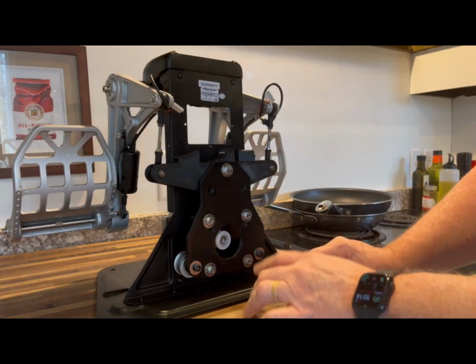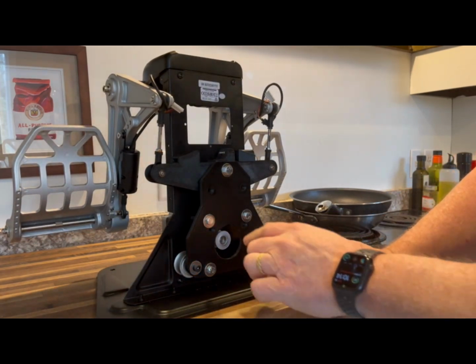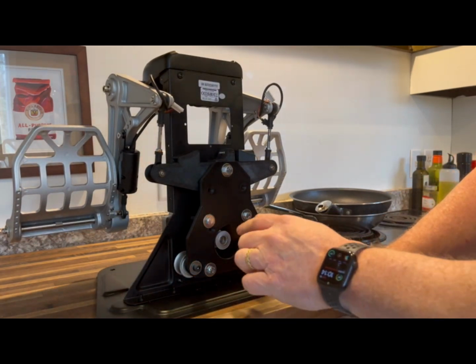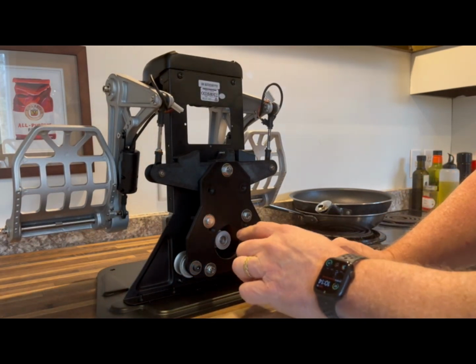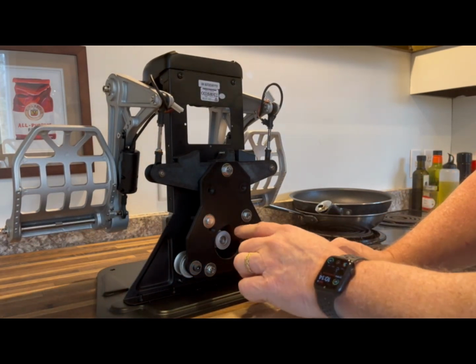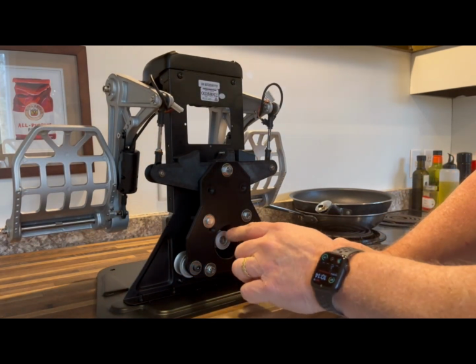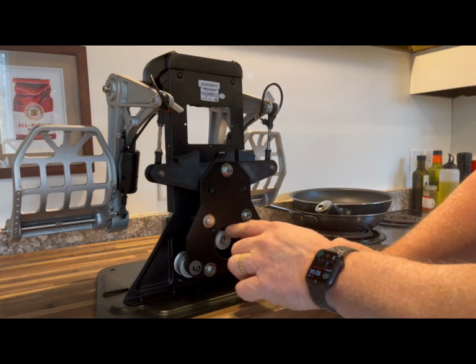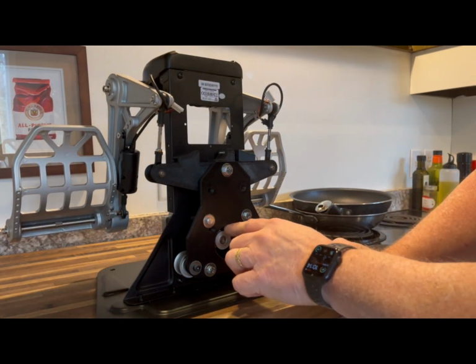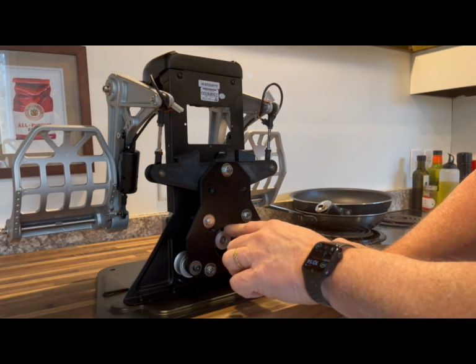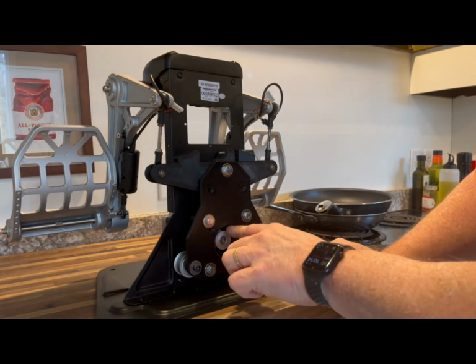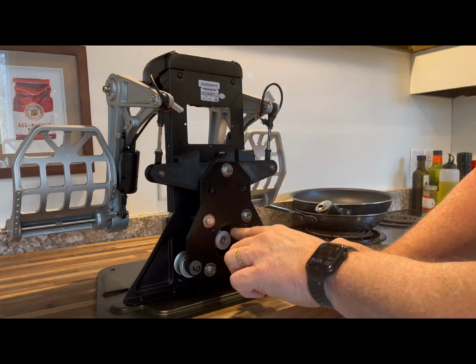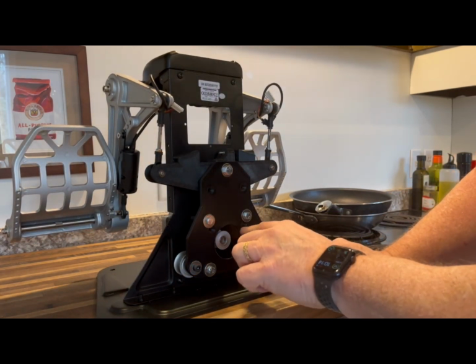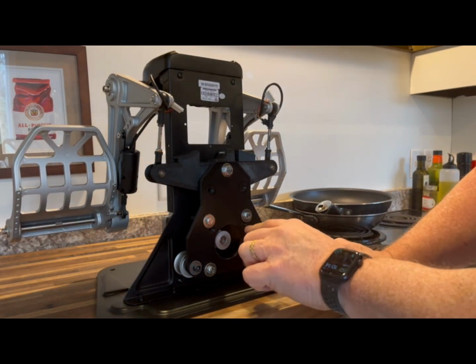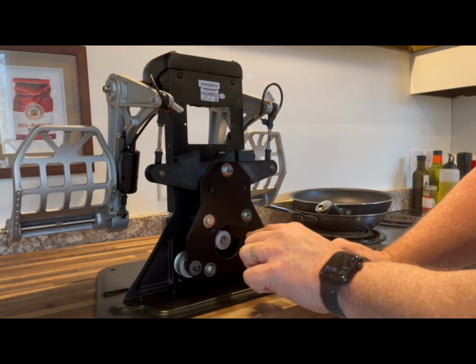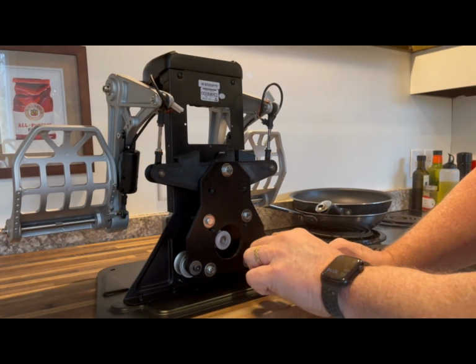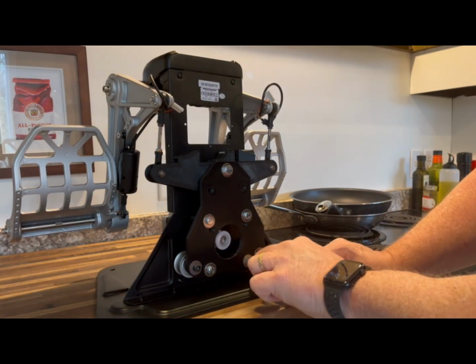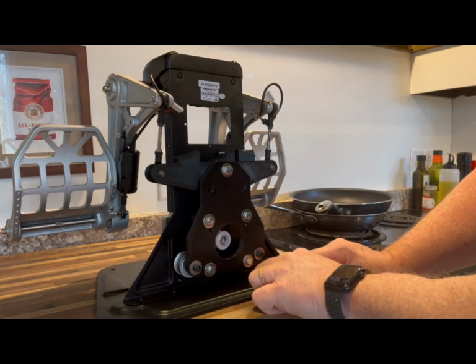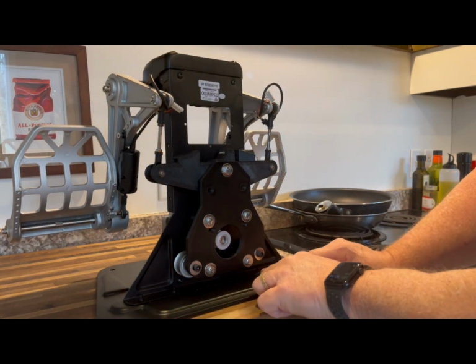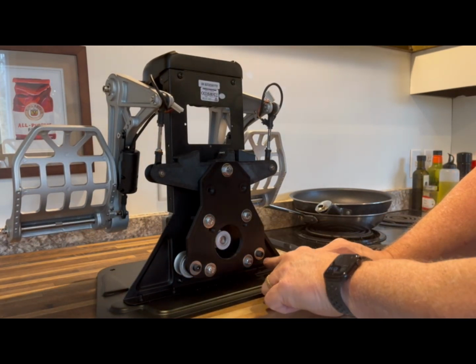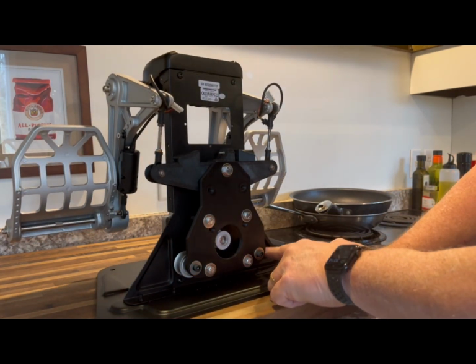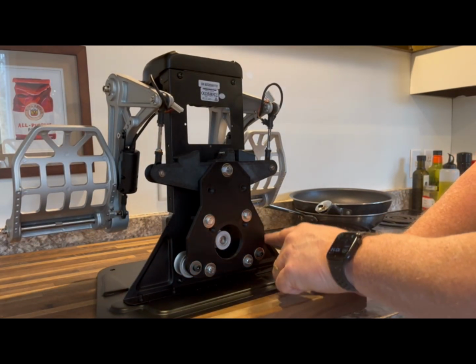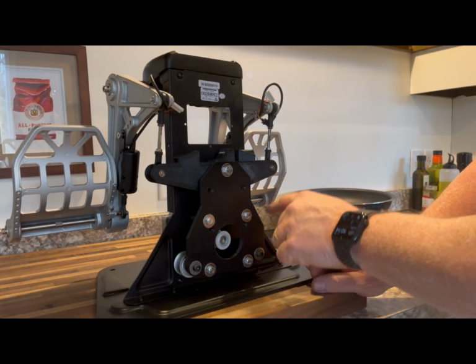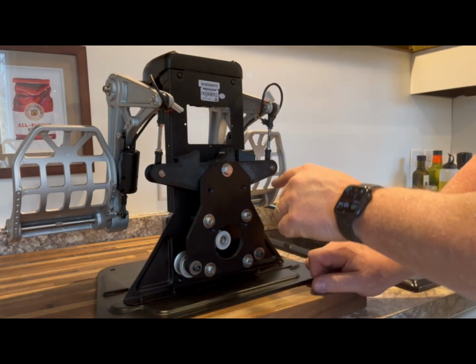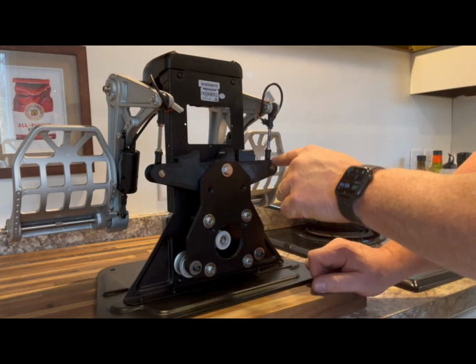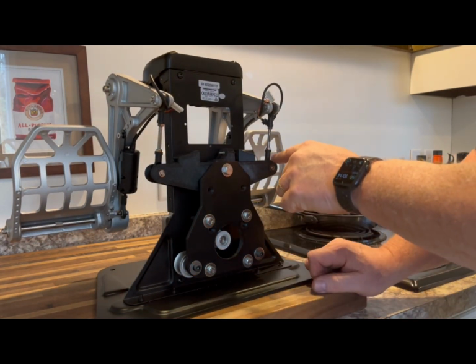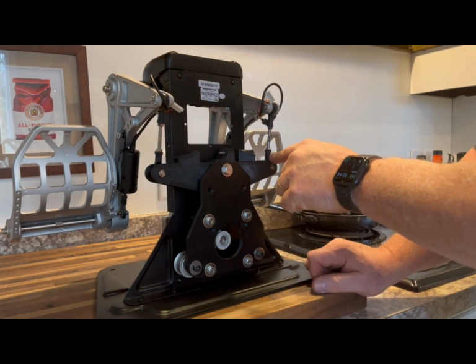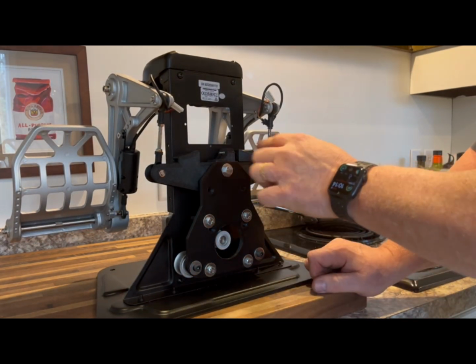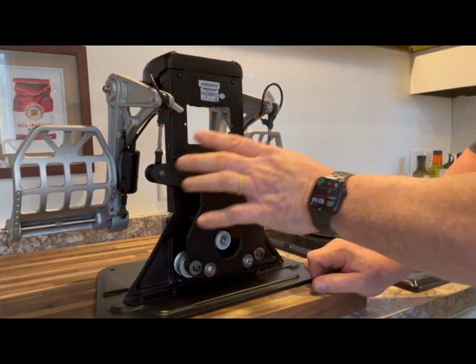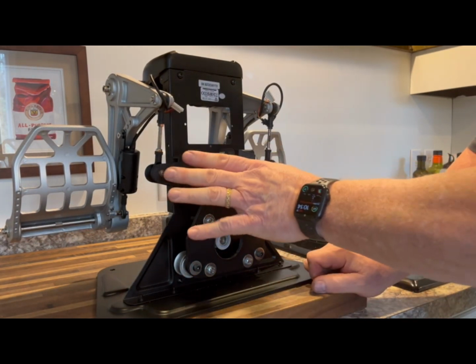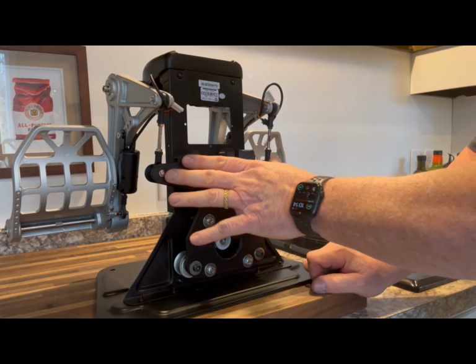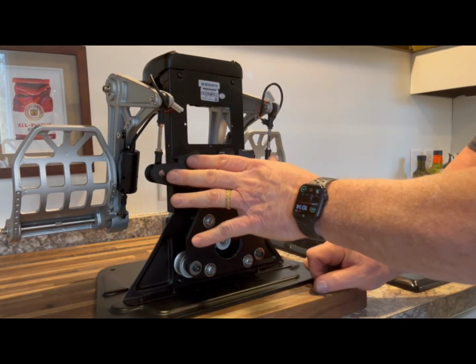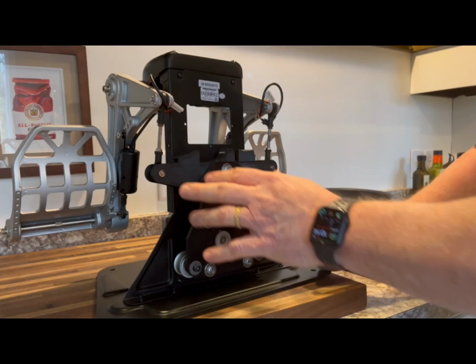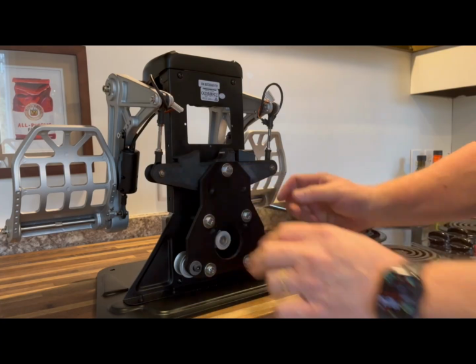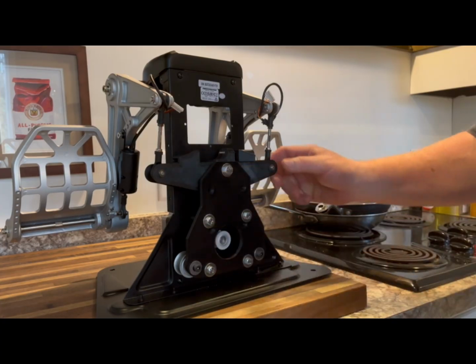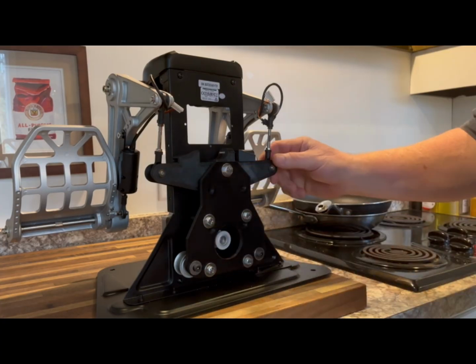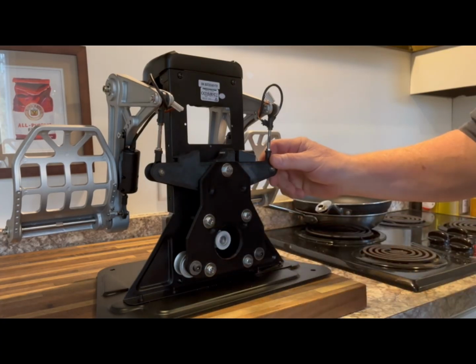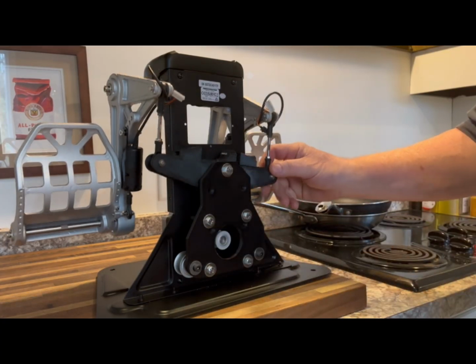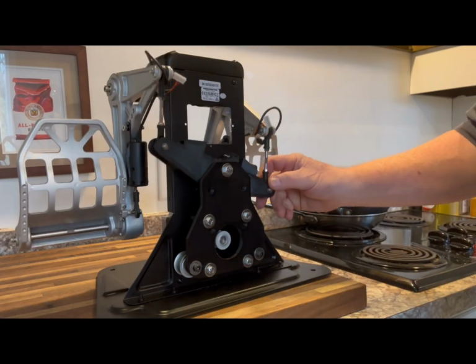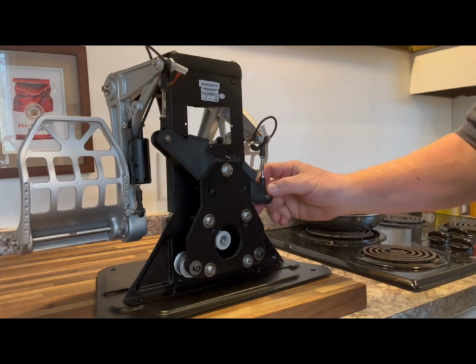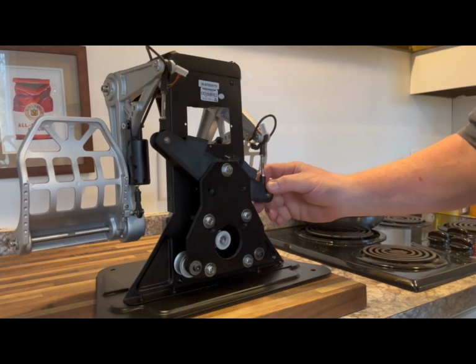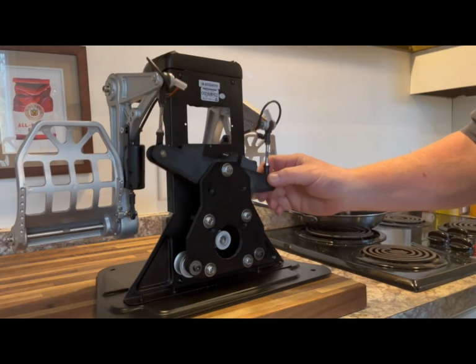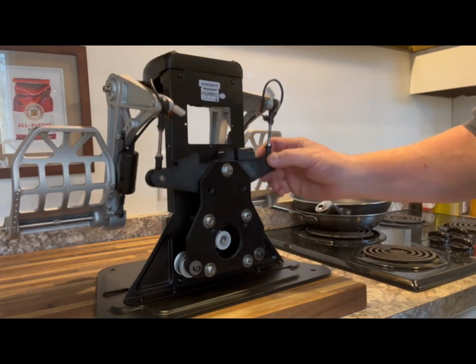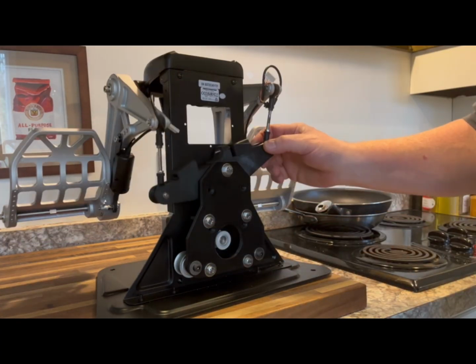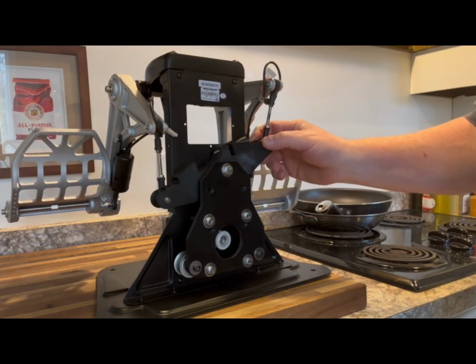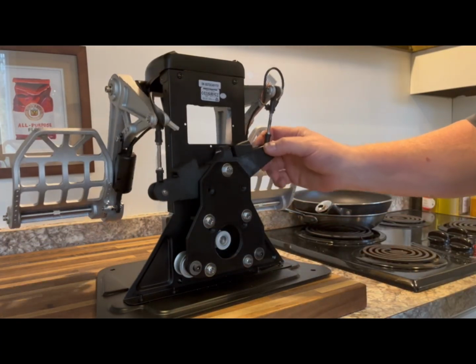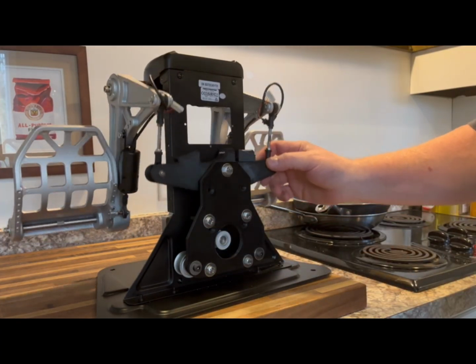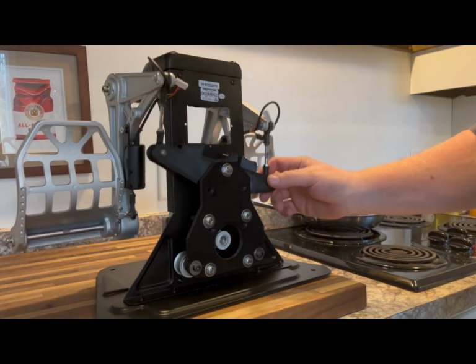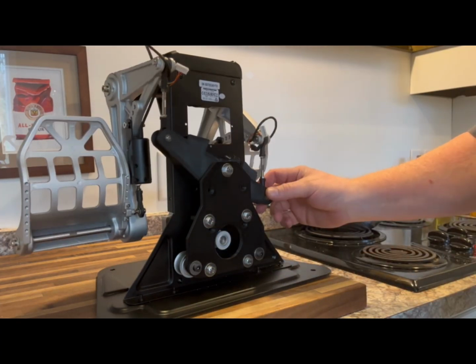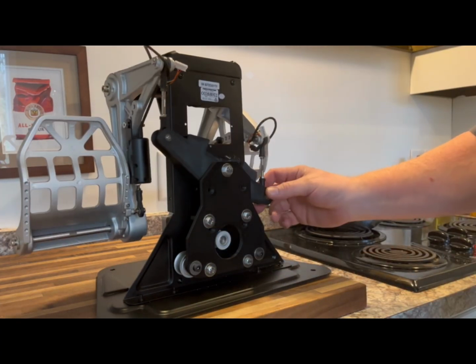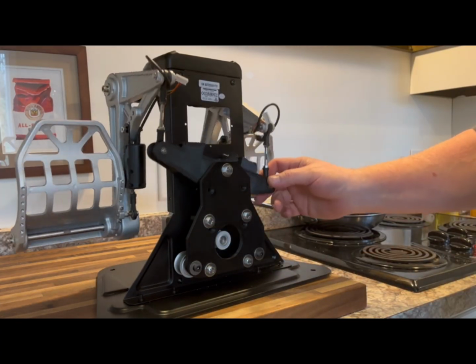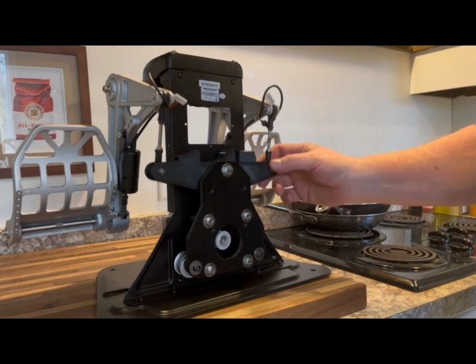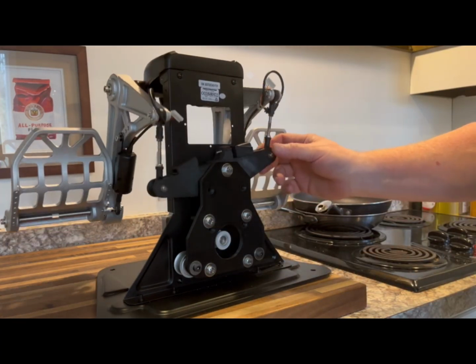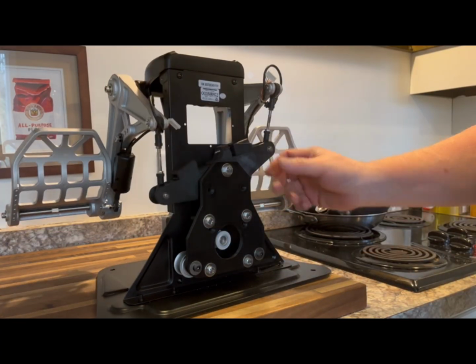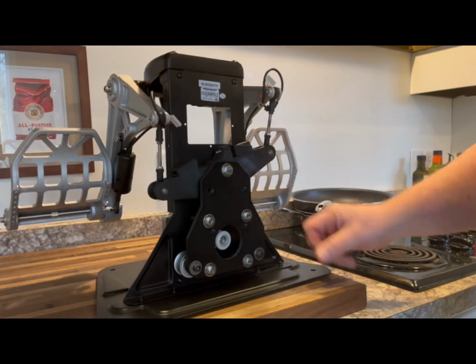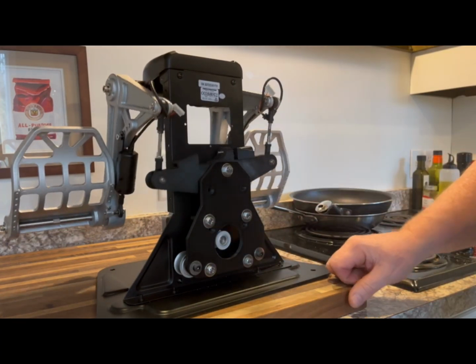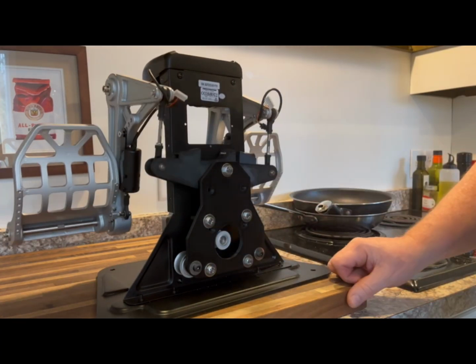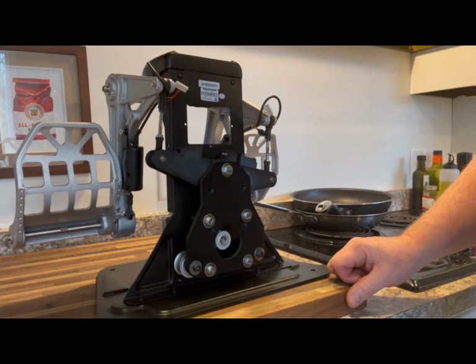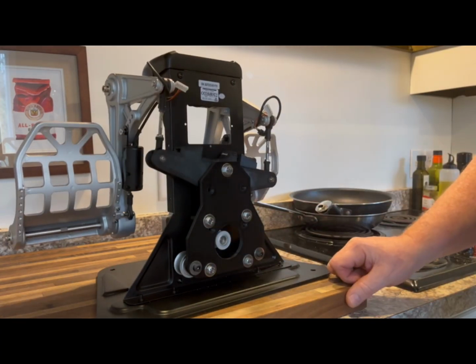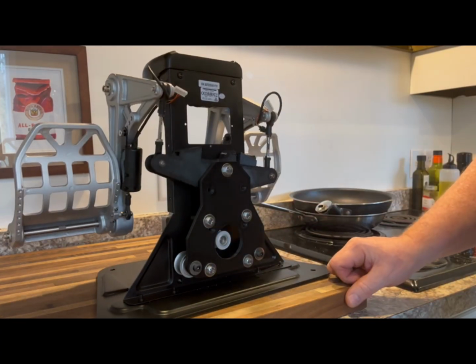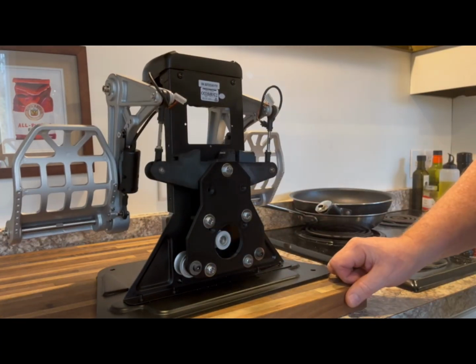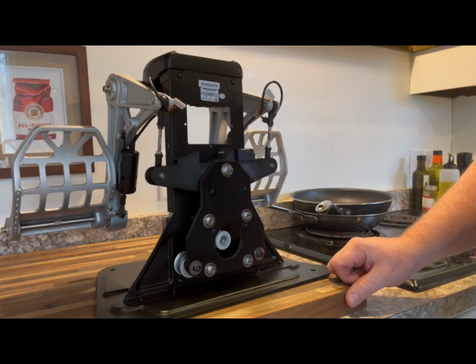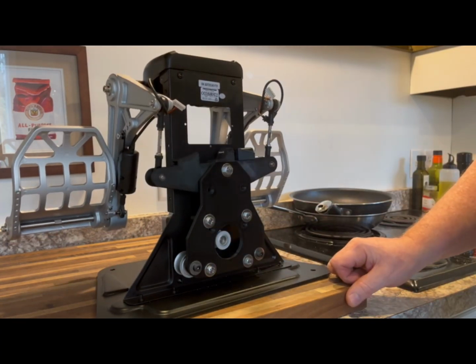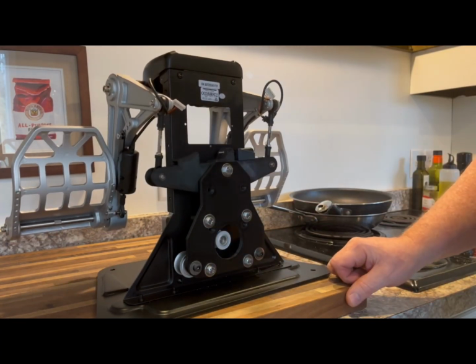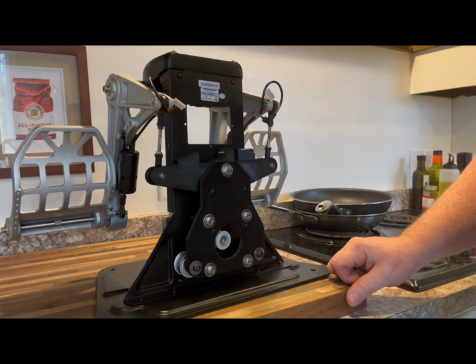Ultimately a belt will go over this, under these, and up into these two arms, controlling the whole mechanism.